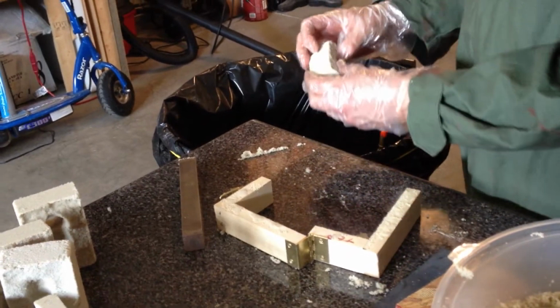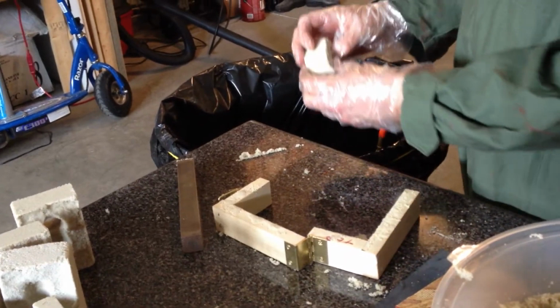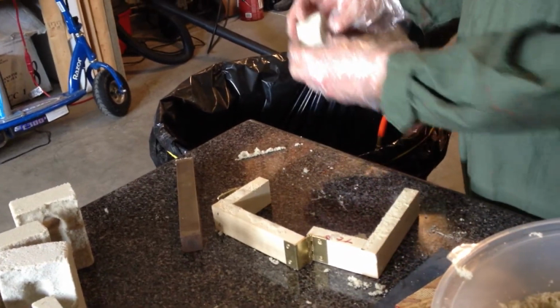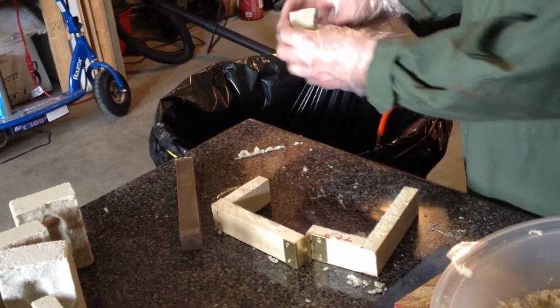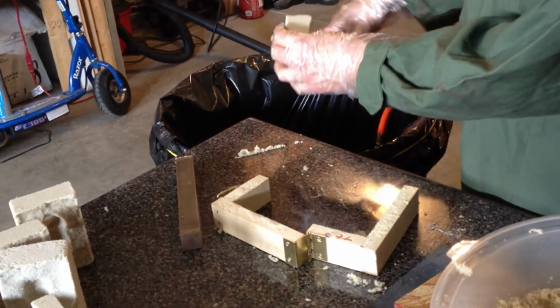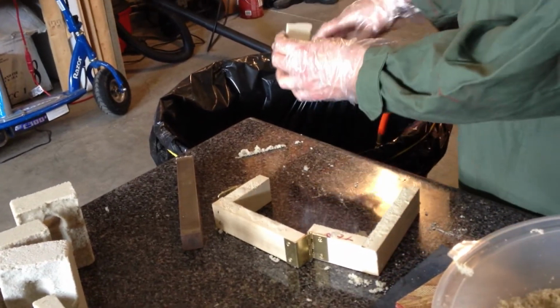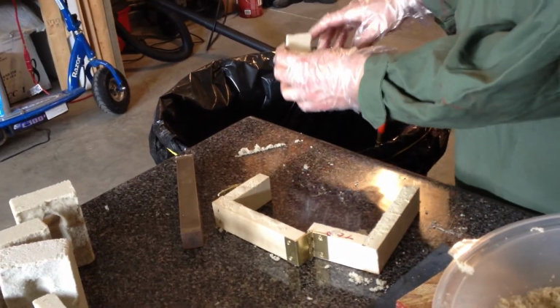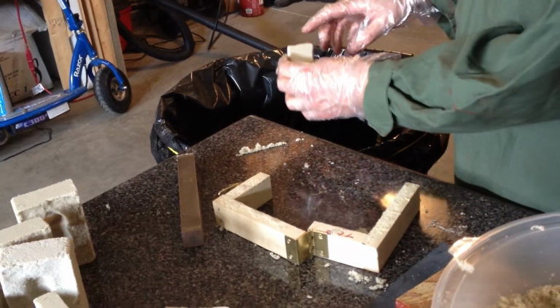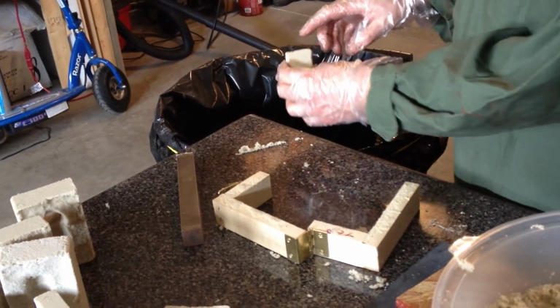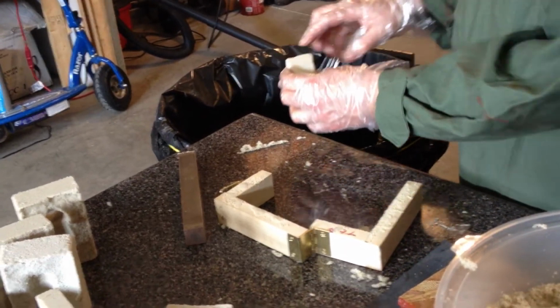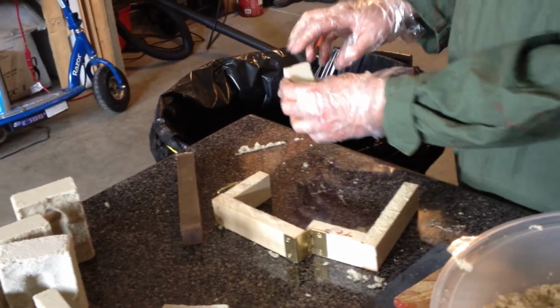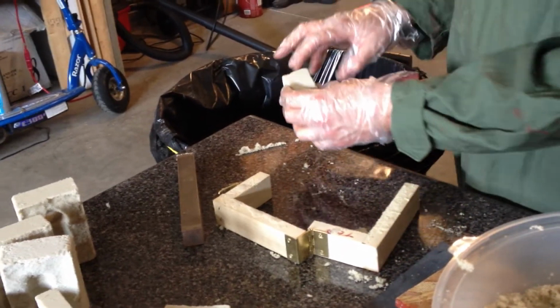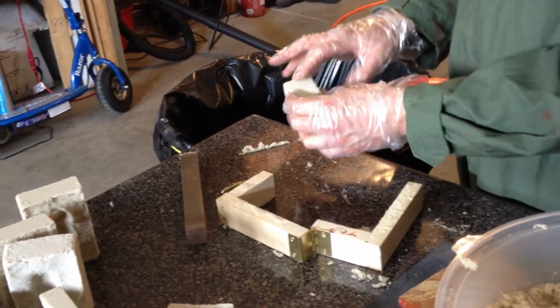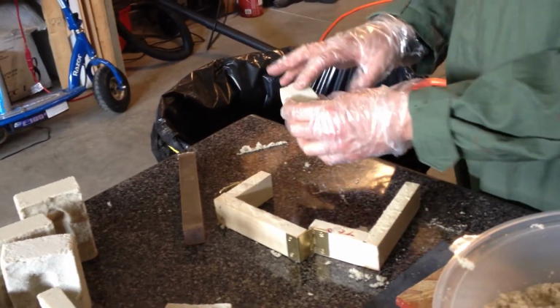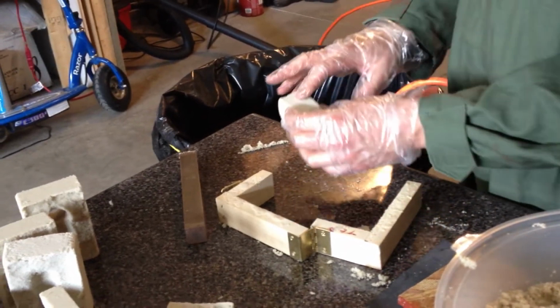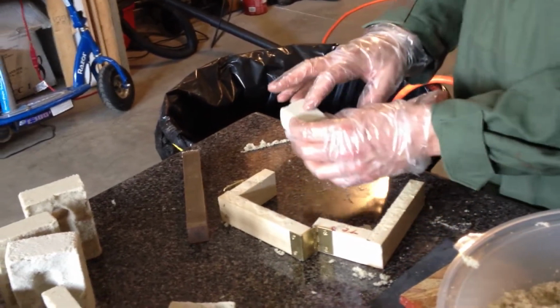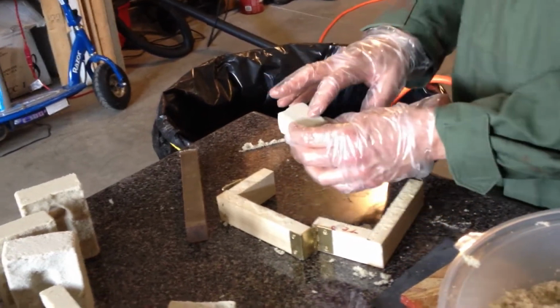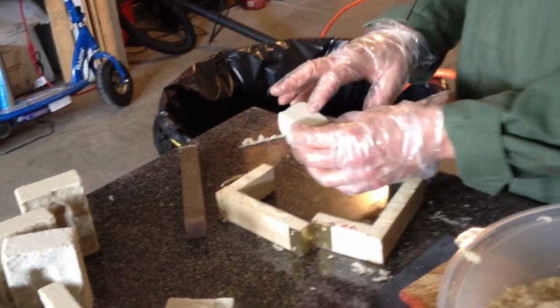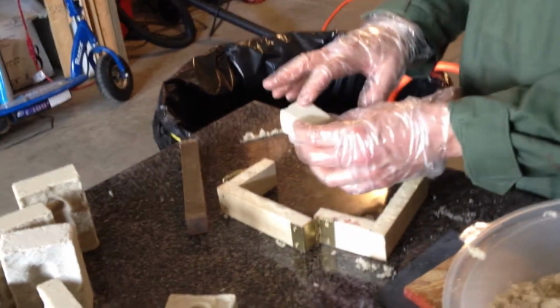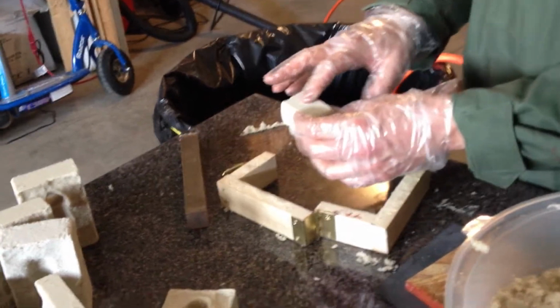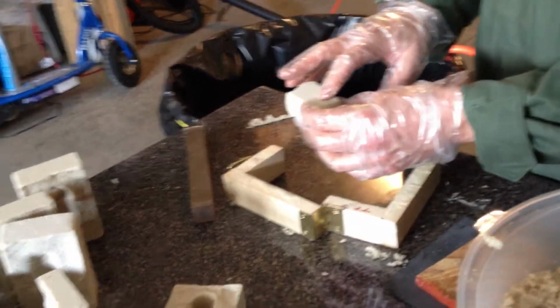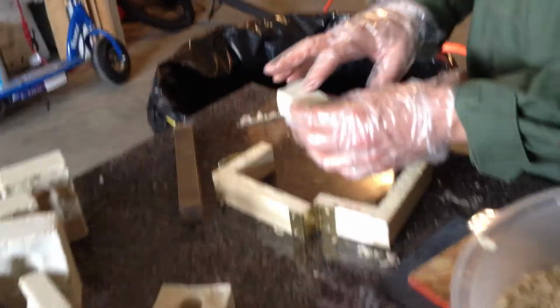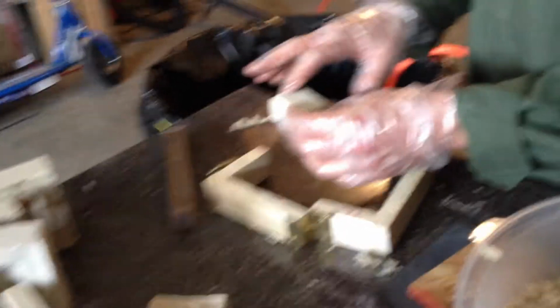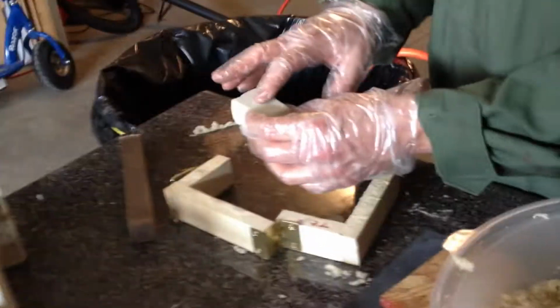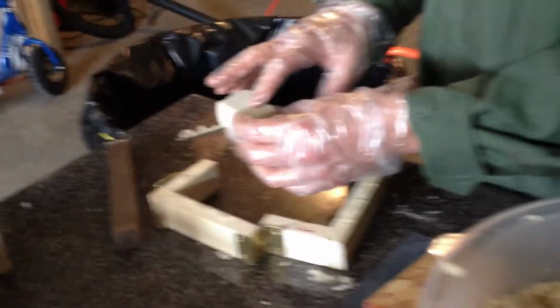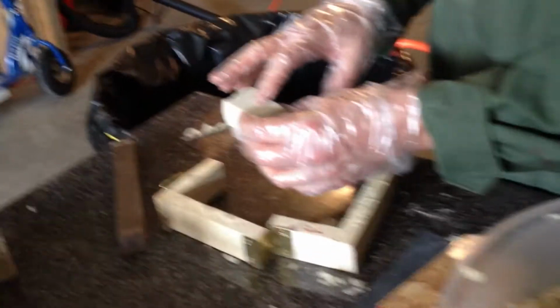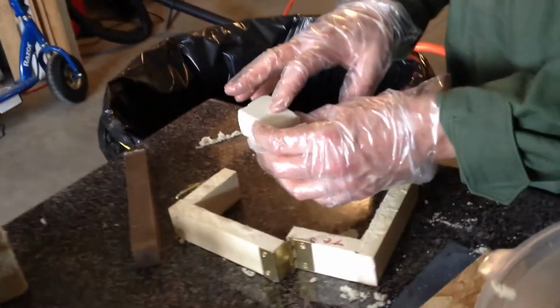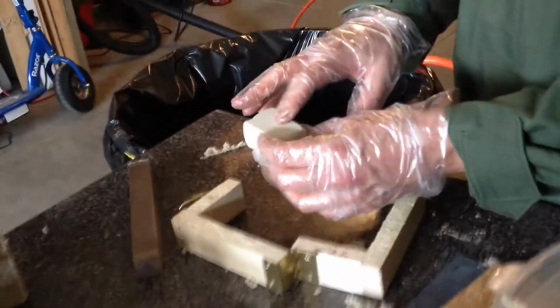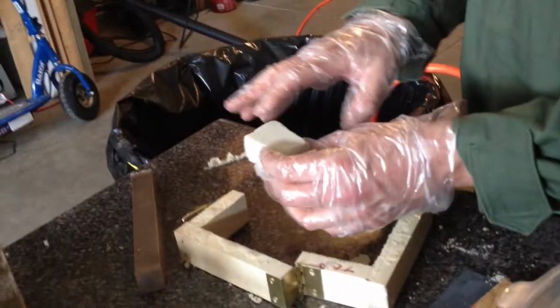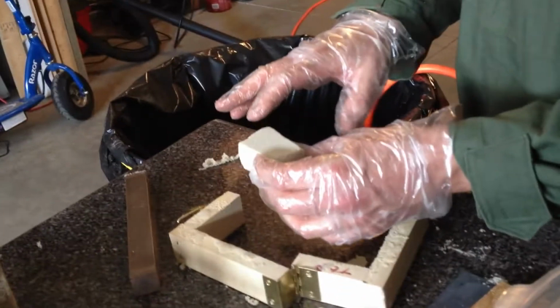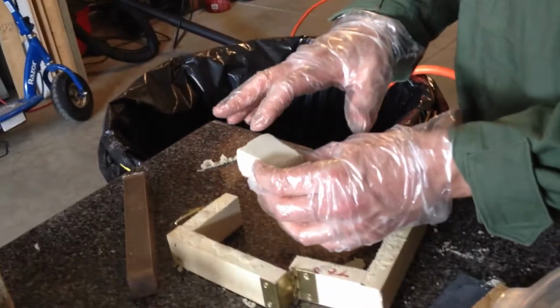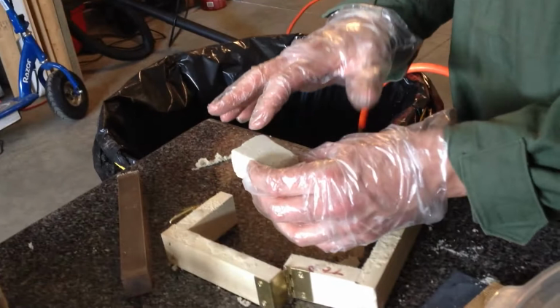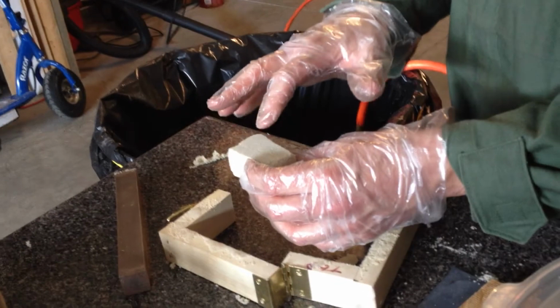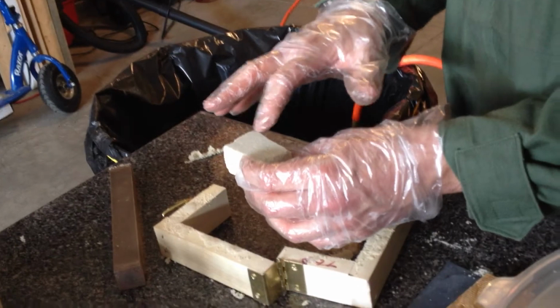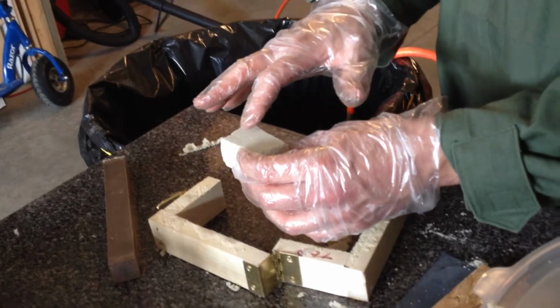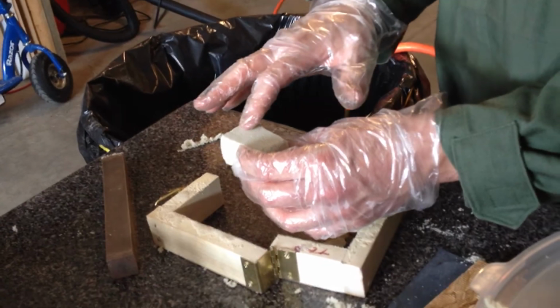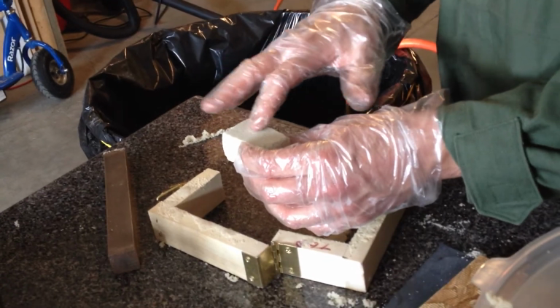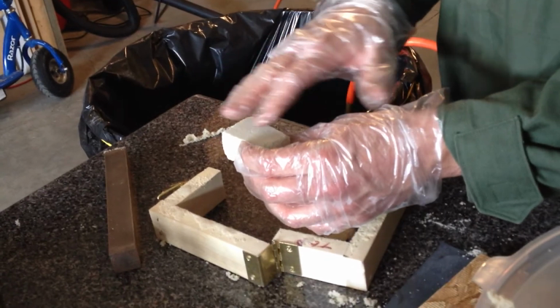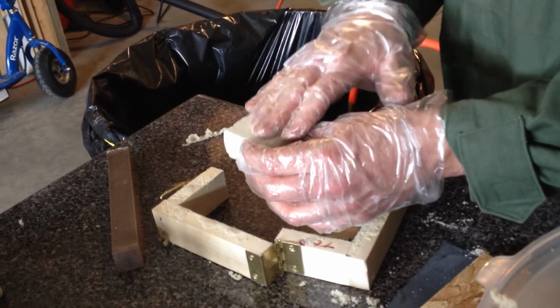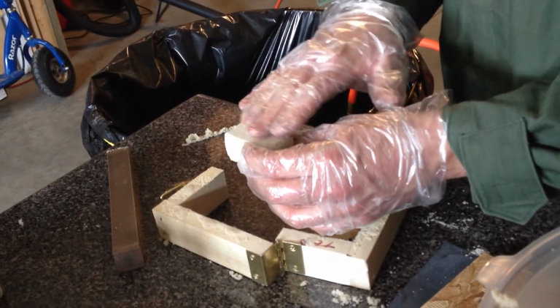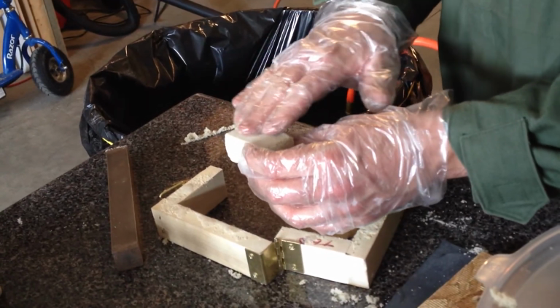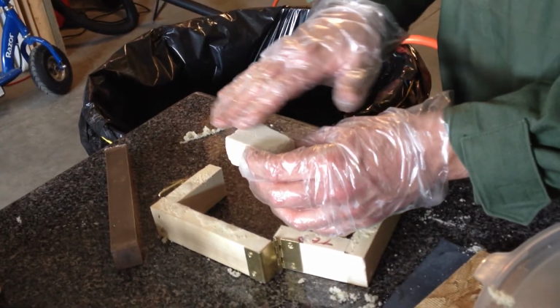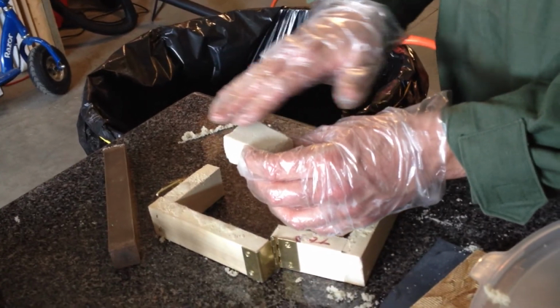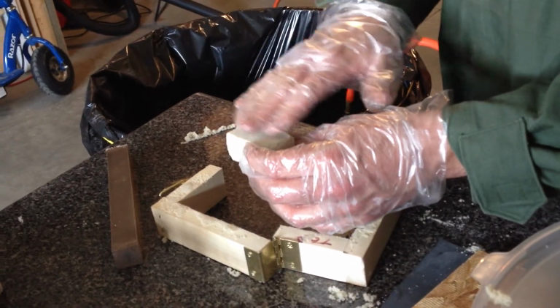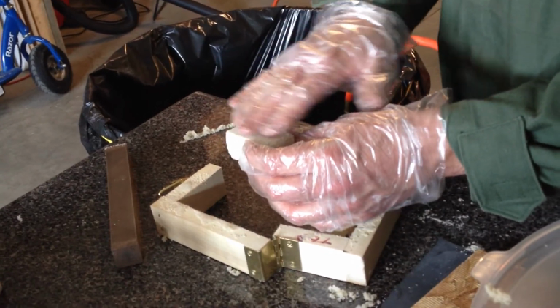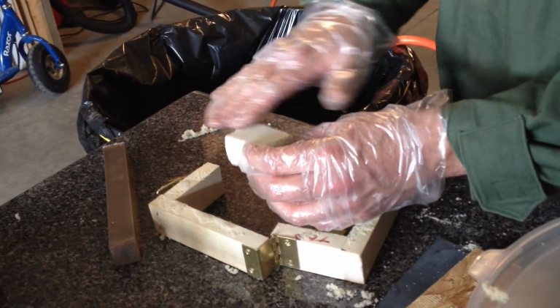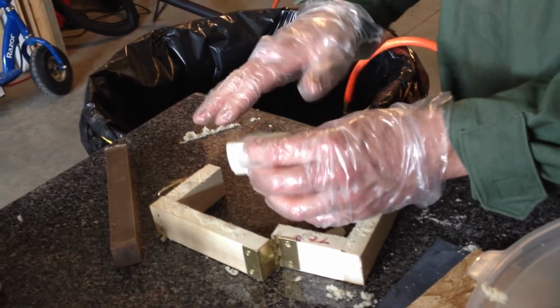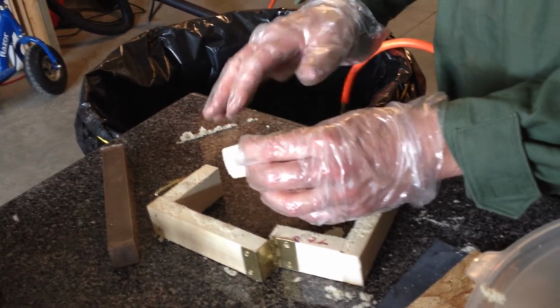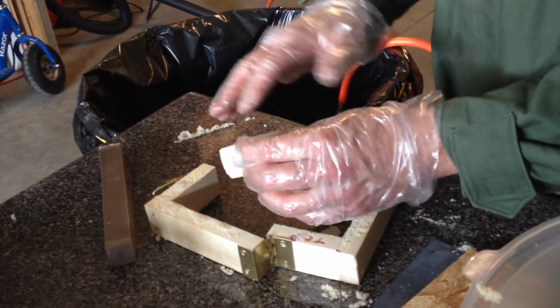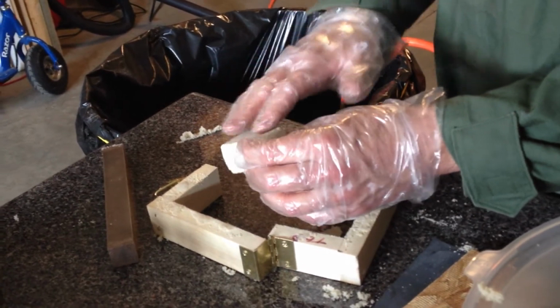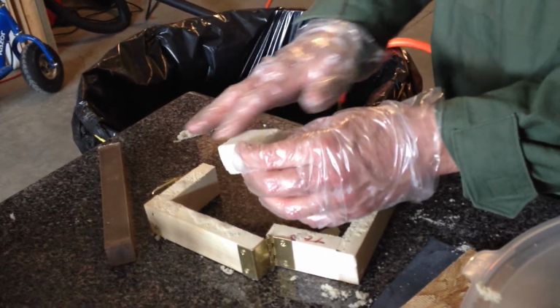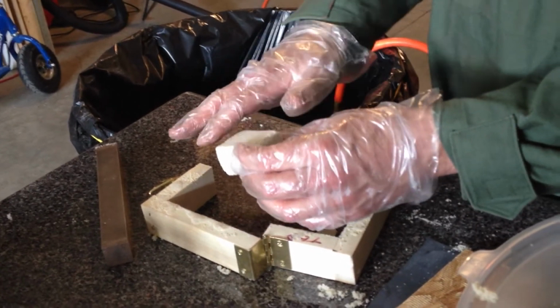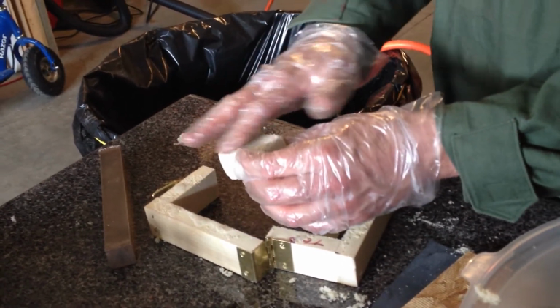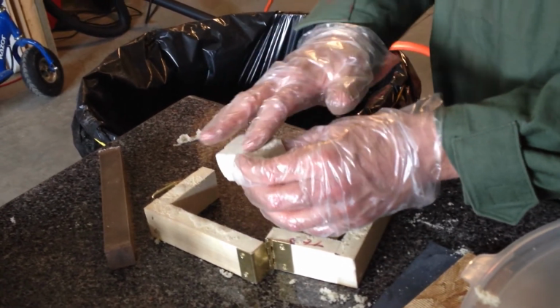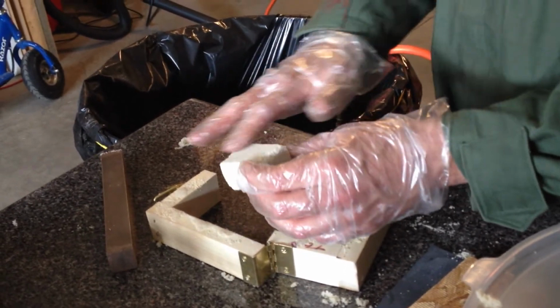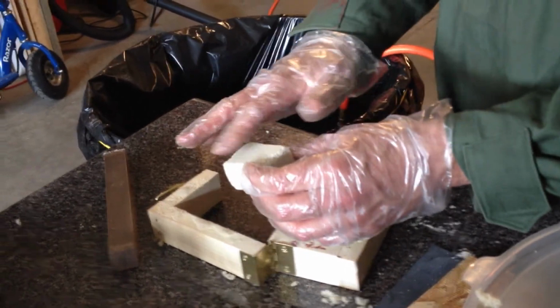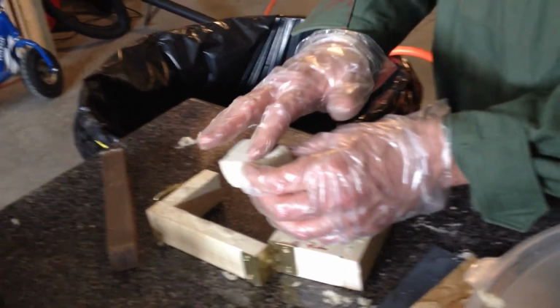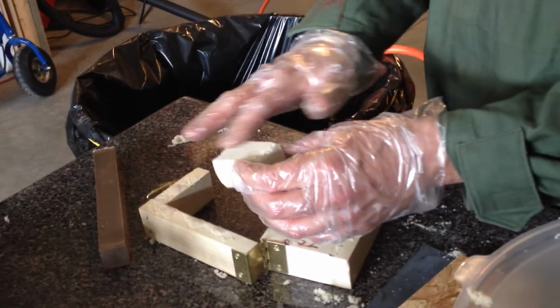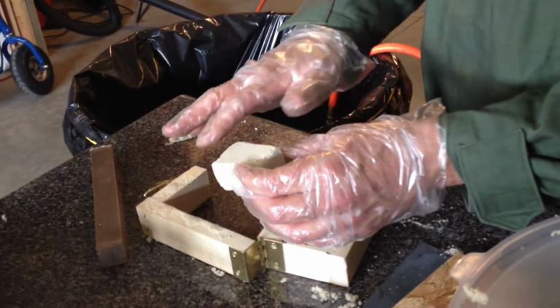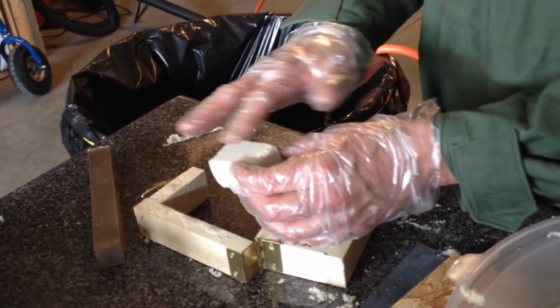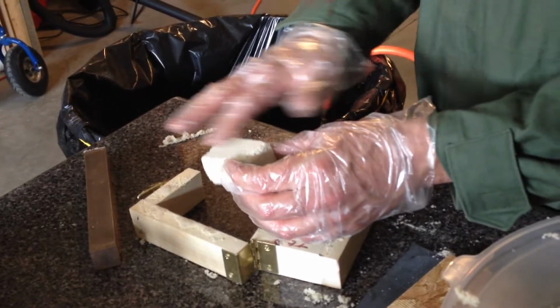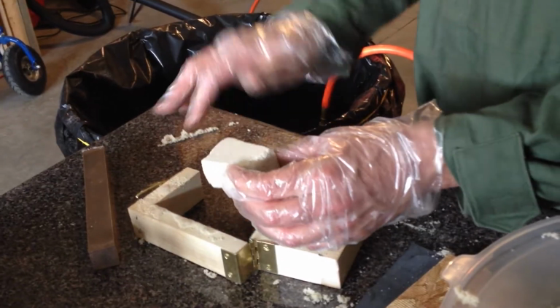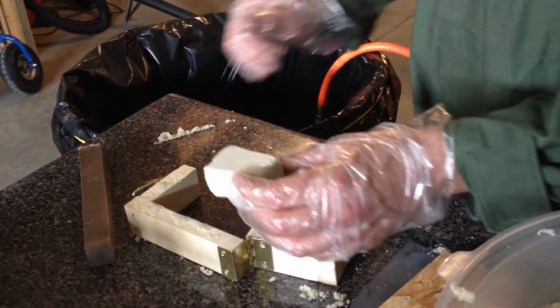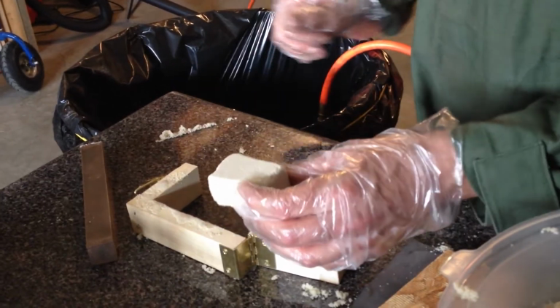Also, before you pour, you want to either let it dry a day or two, or hit it with a torch to drive off any moisture that's on the face of it.